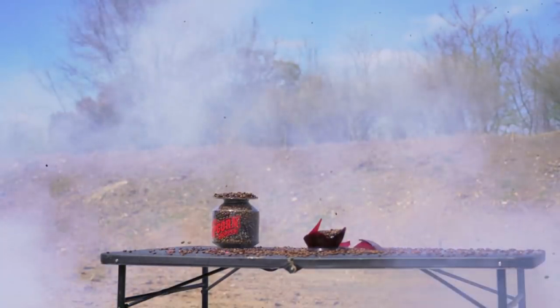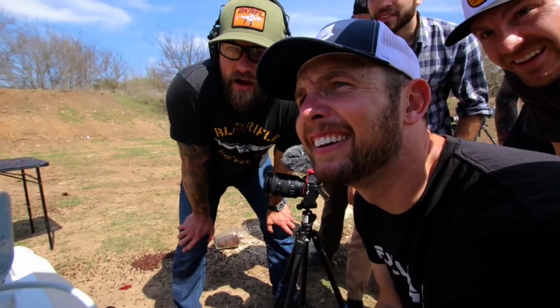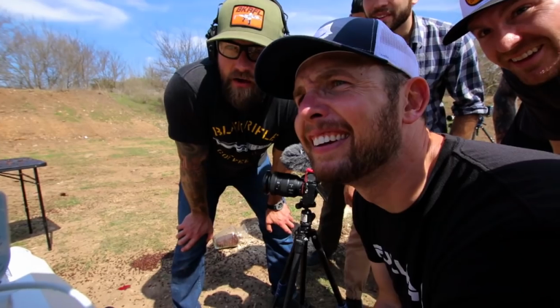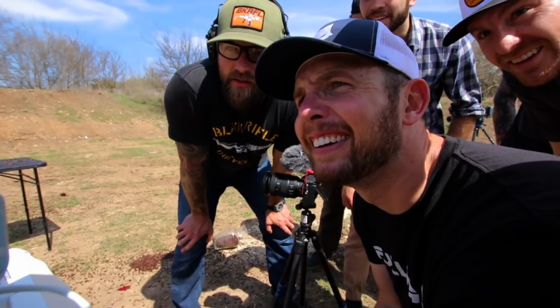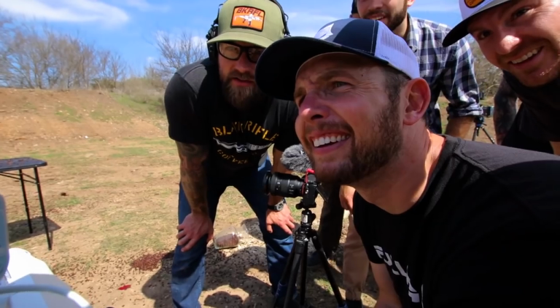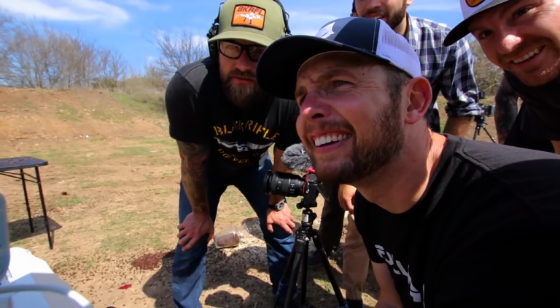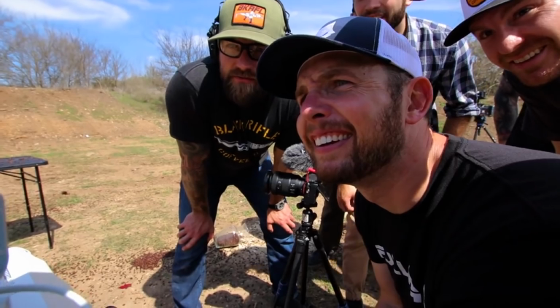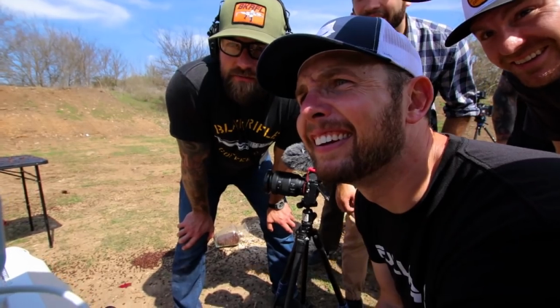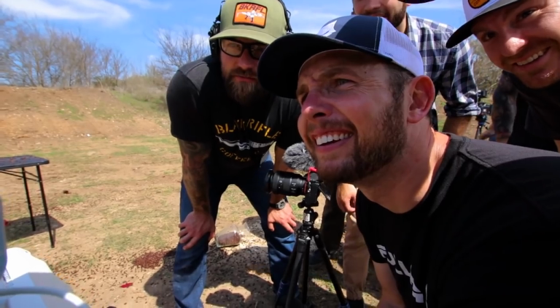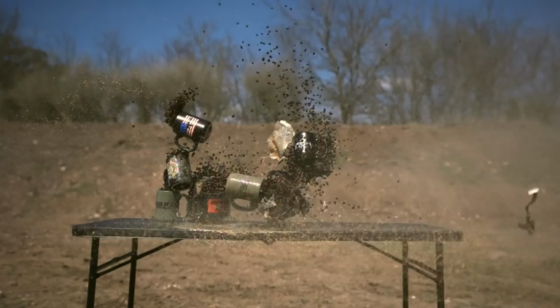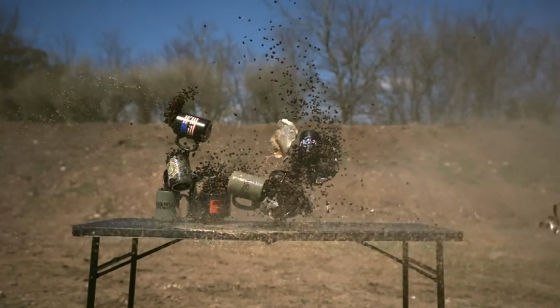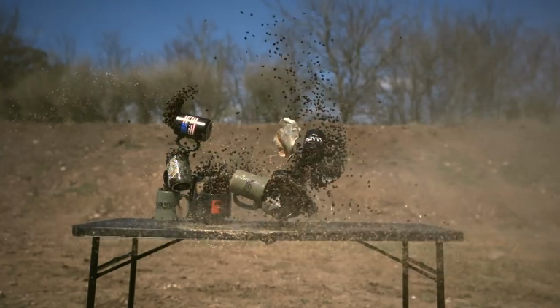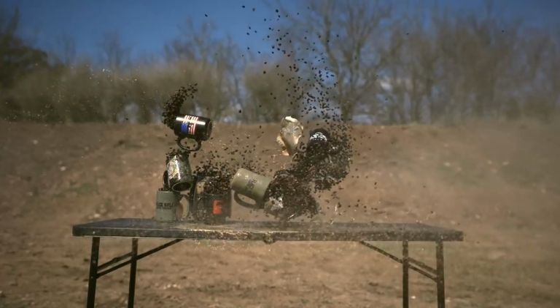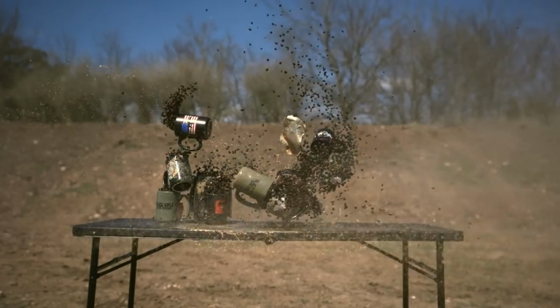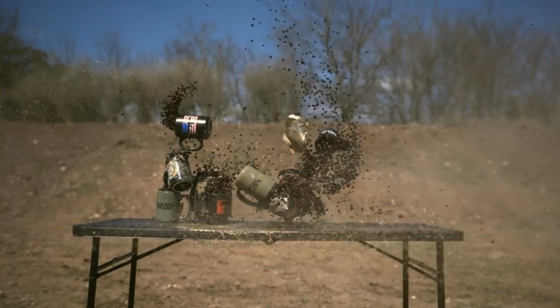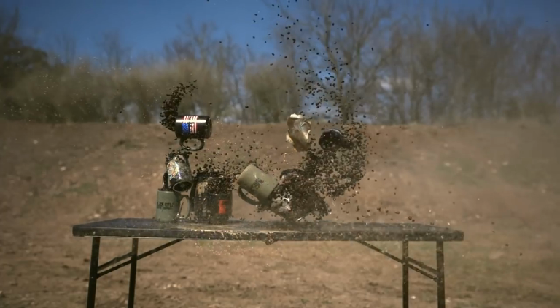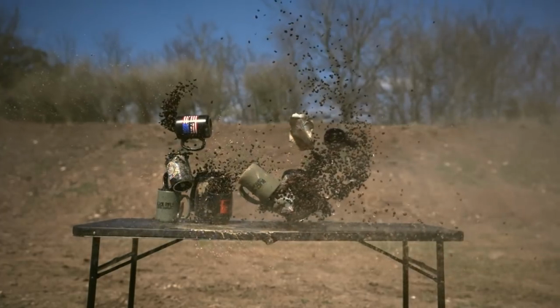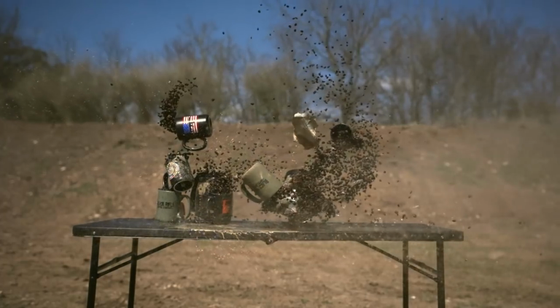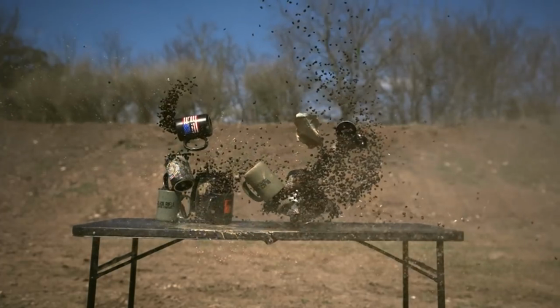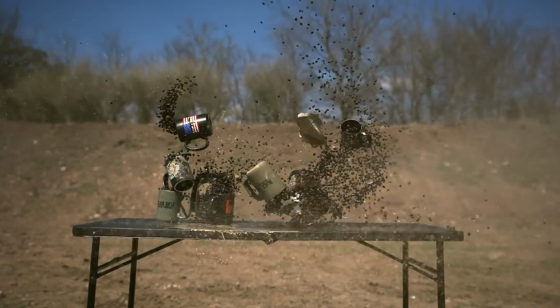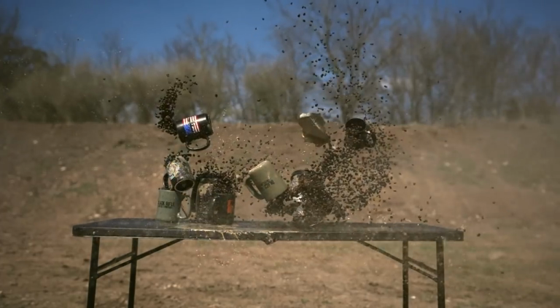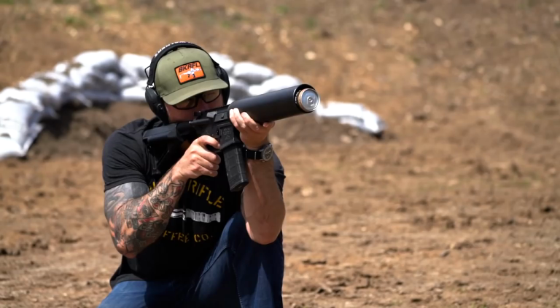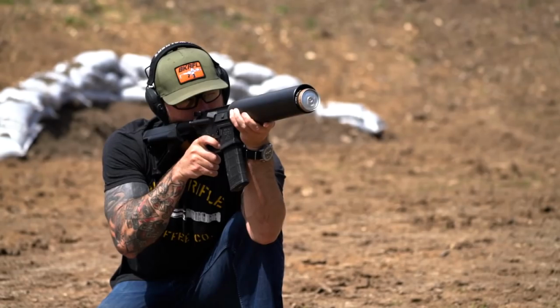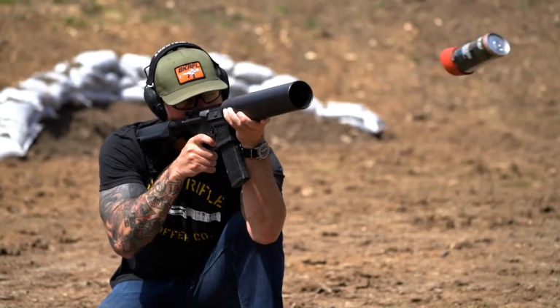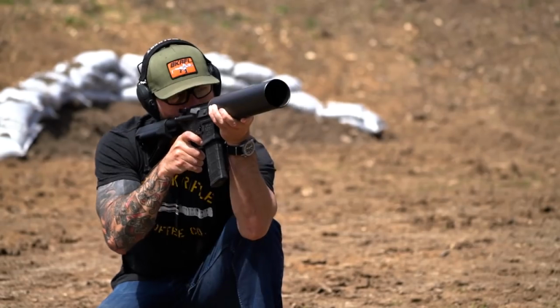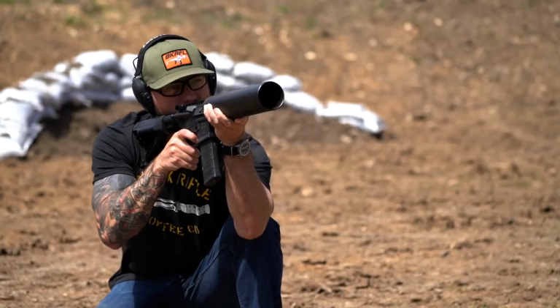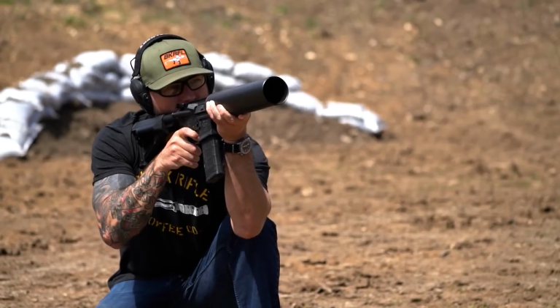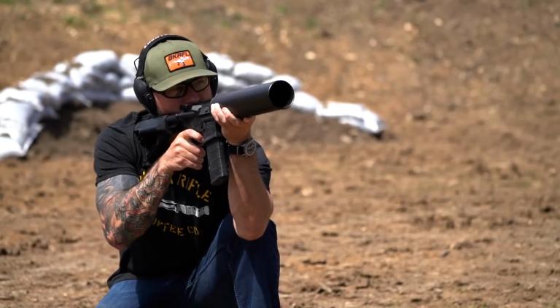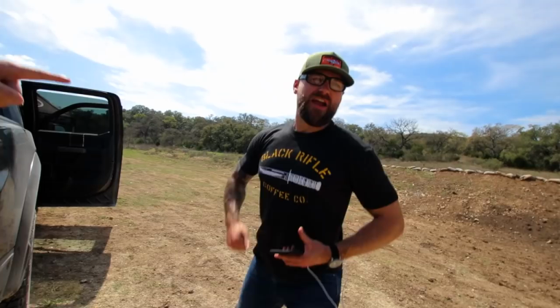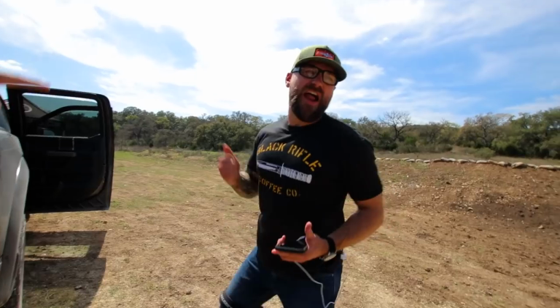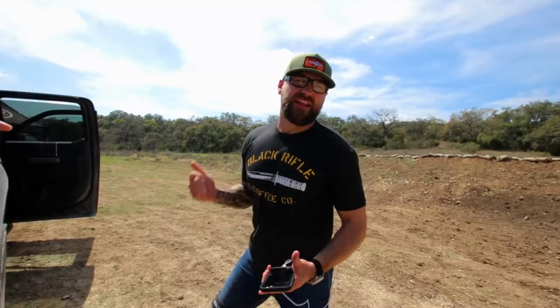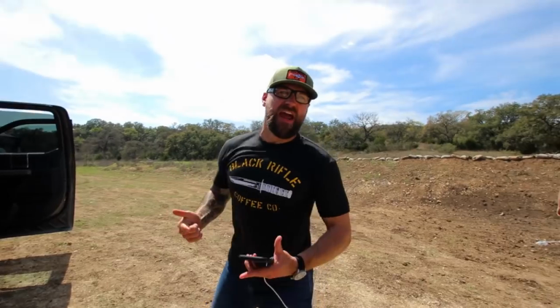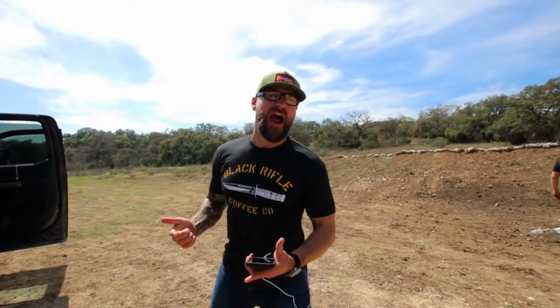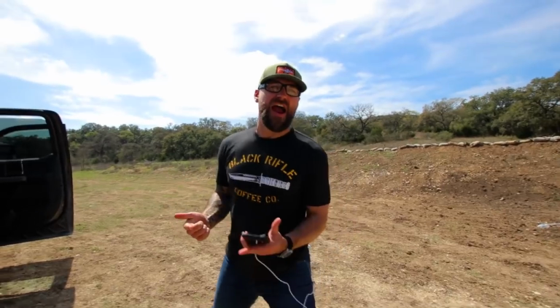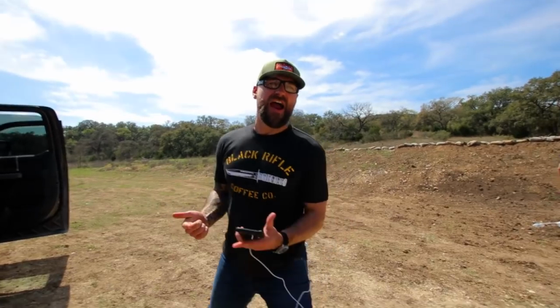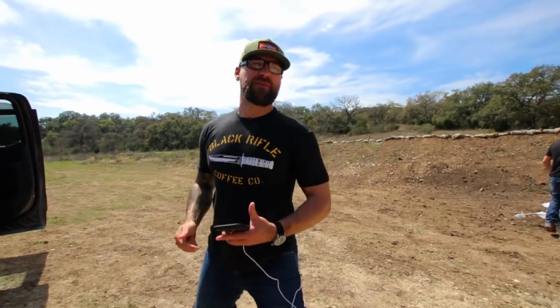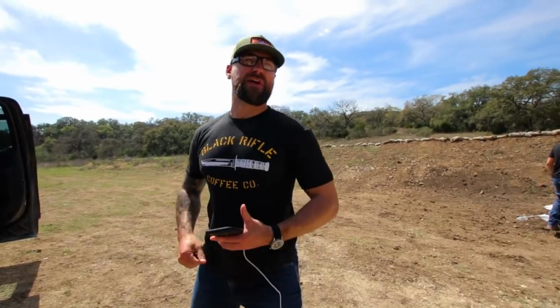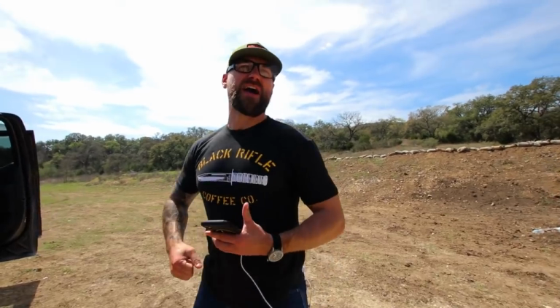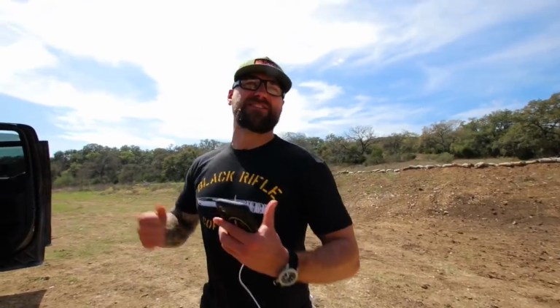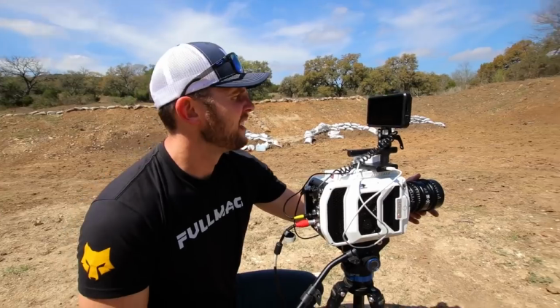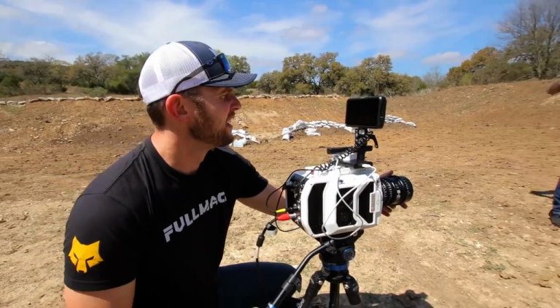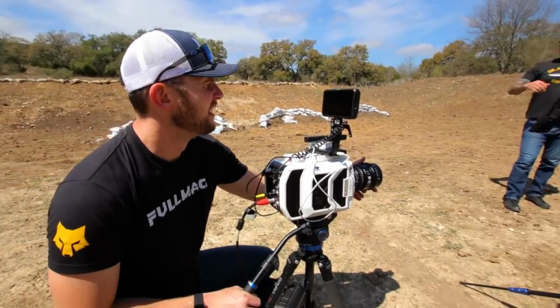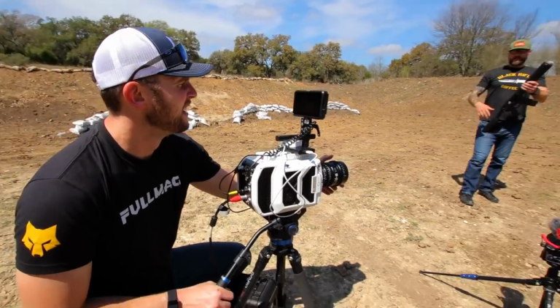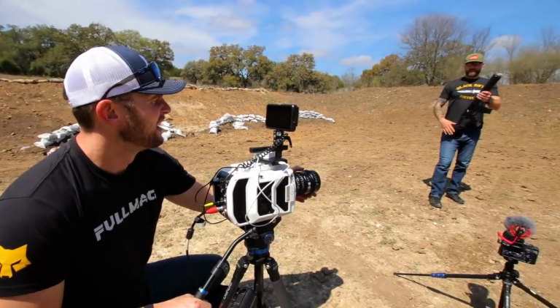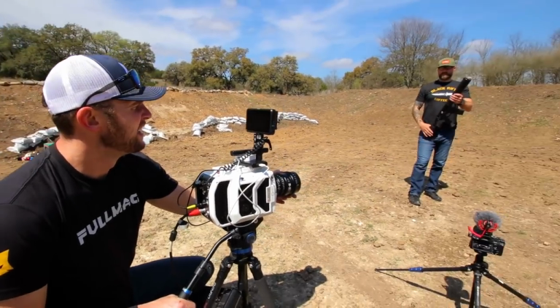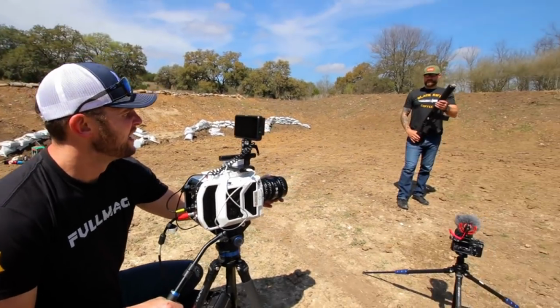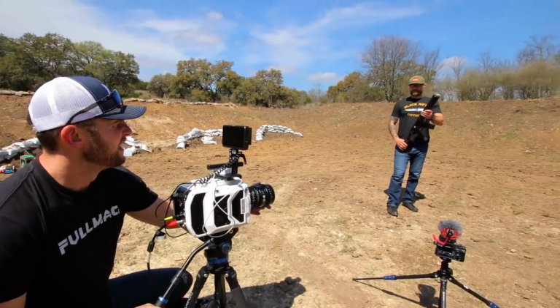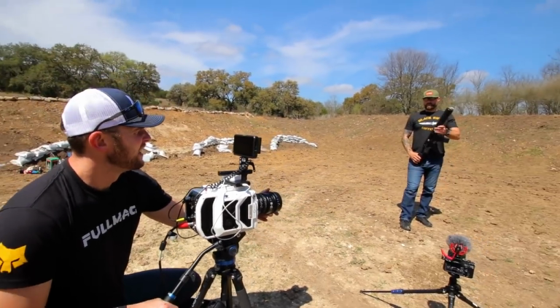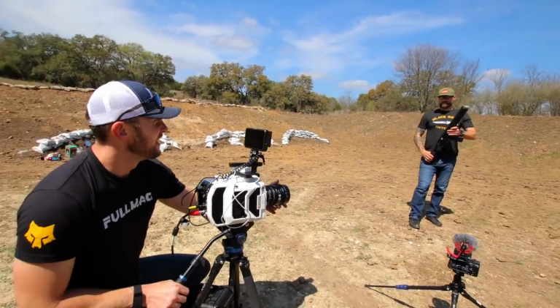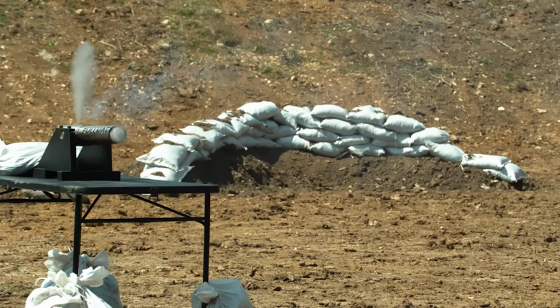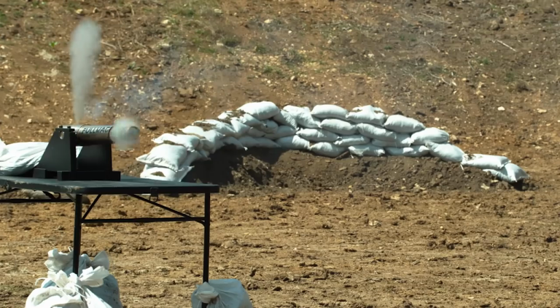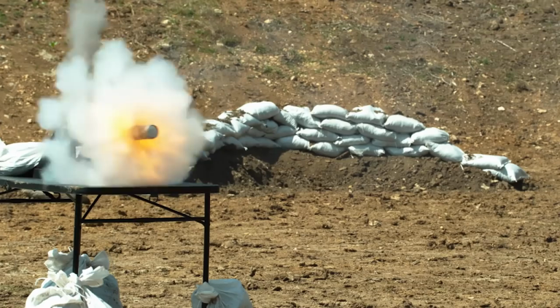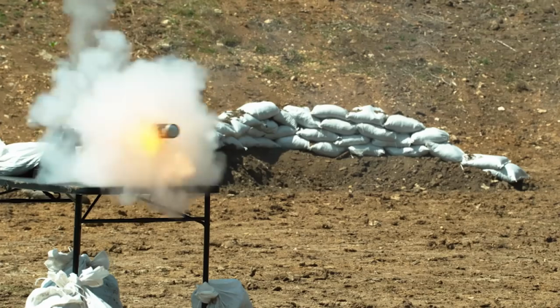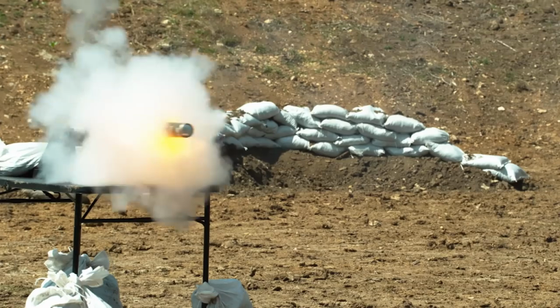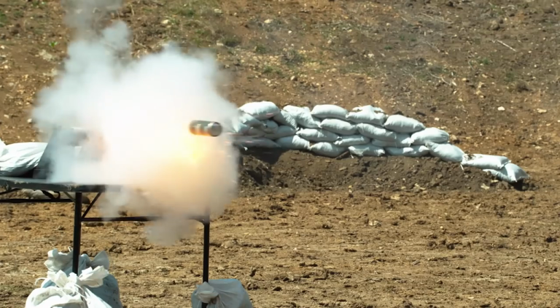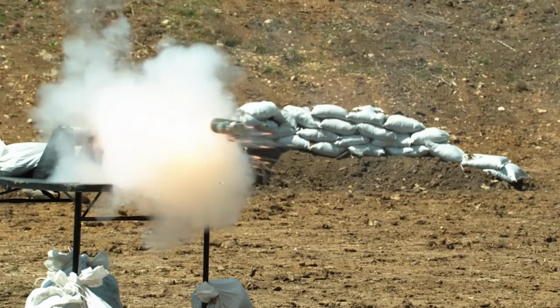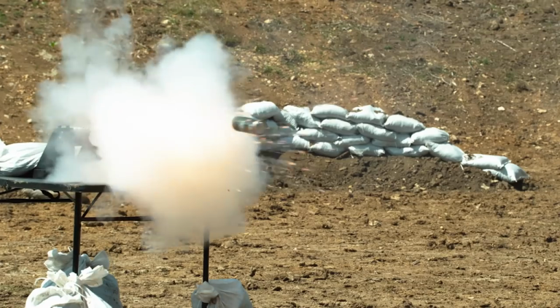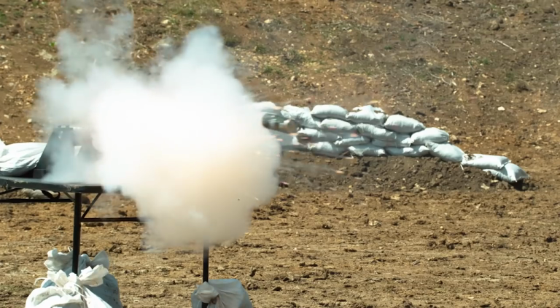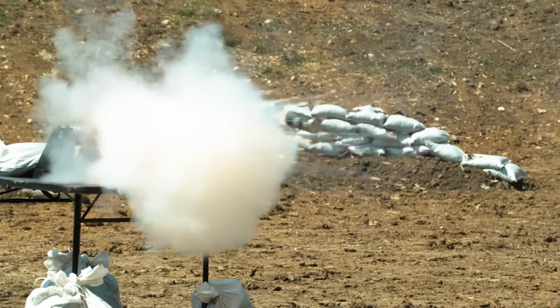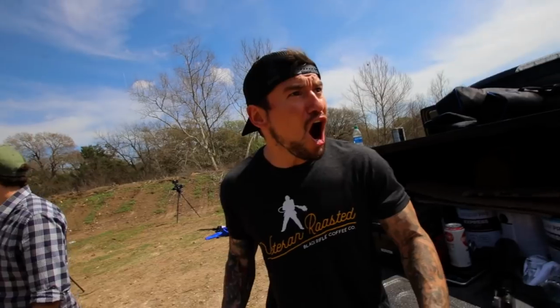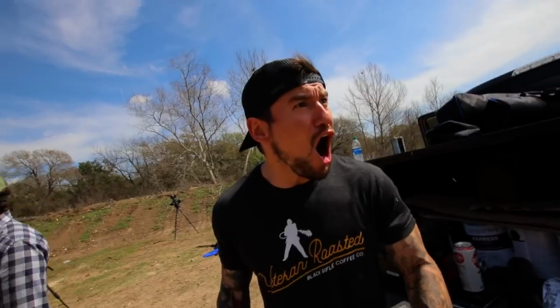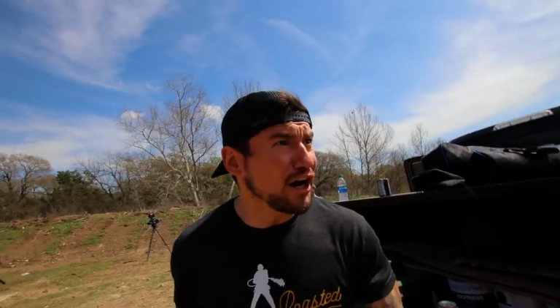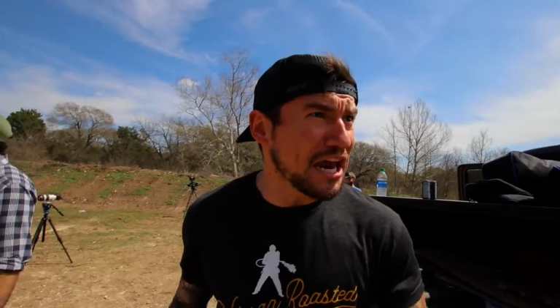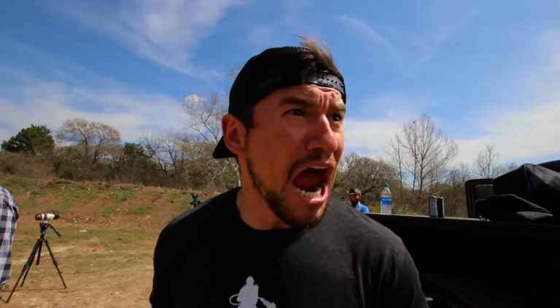Look at all that. That's wild. We got a cannon! We got no more cameras! Let's shoot targets!